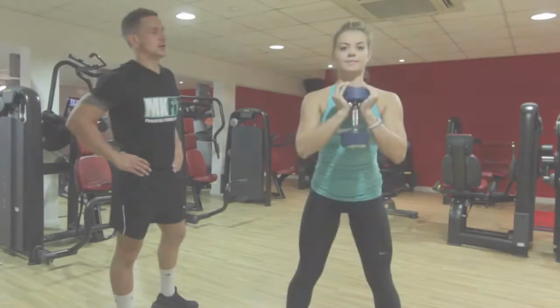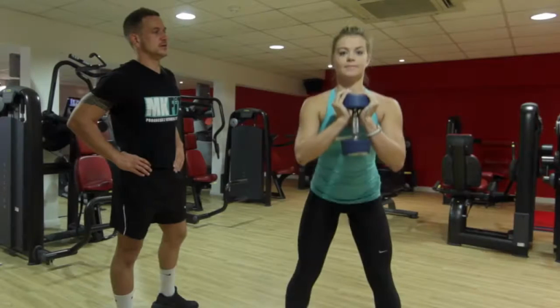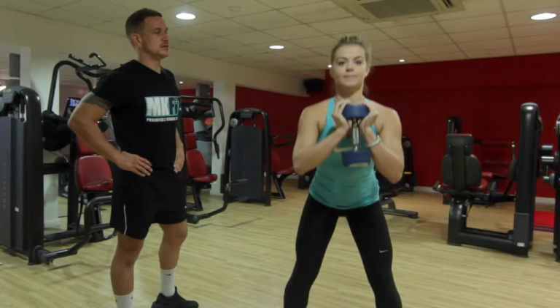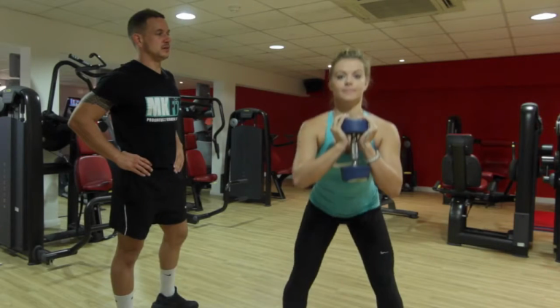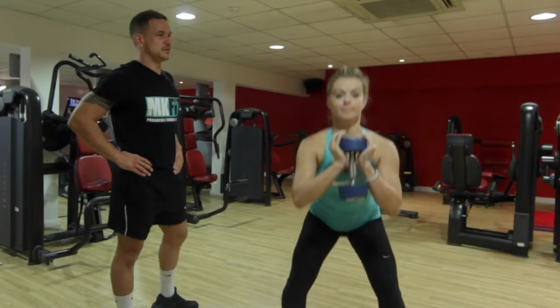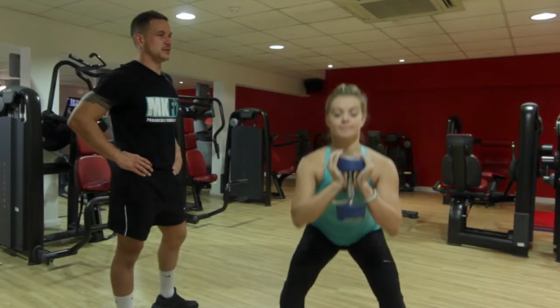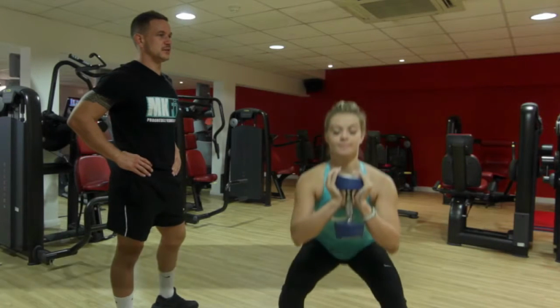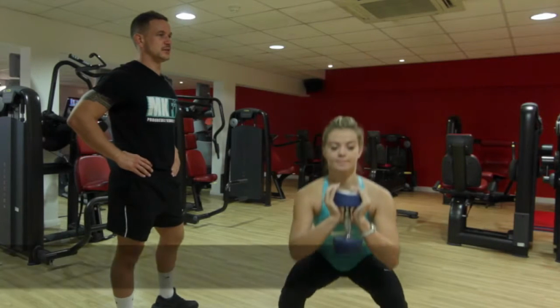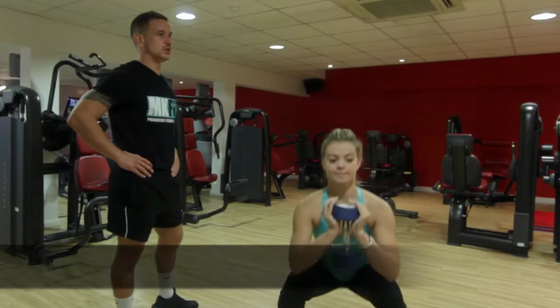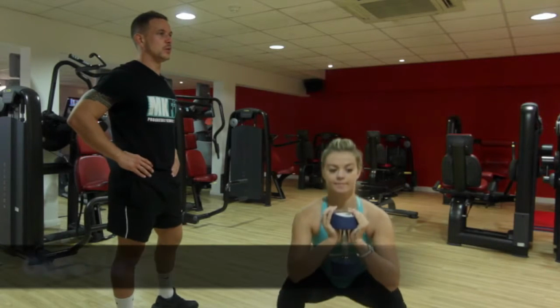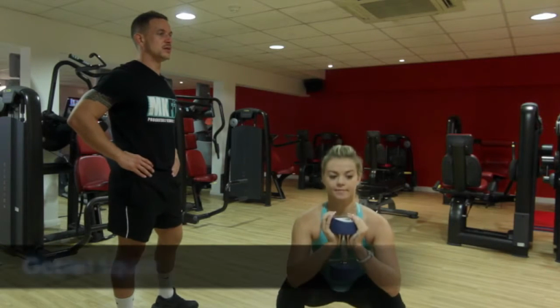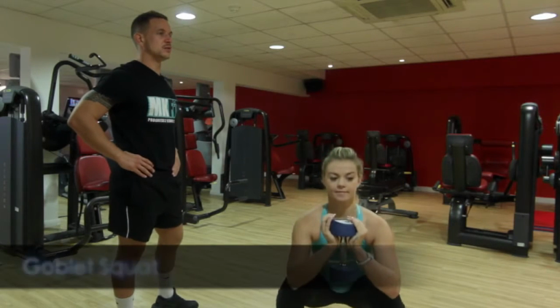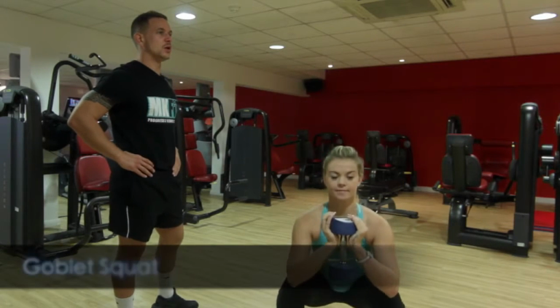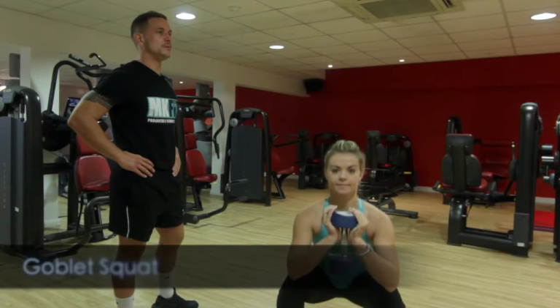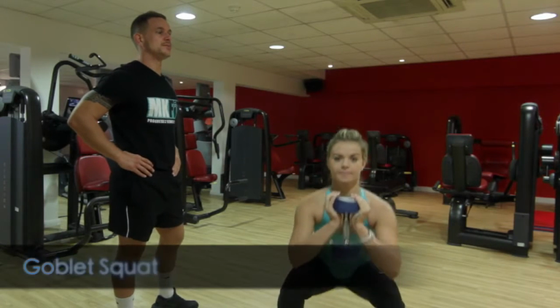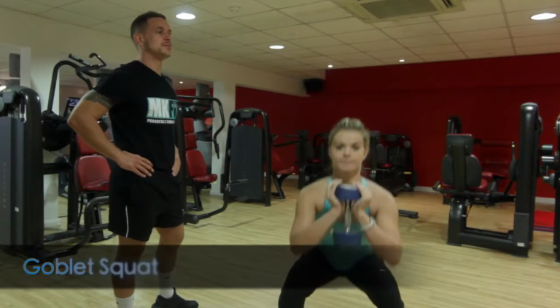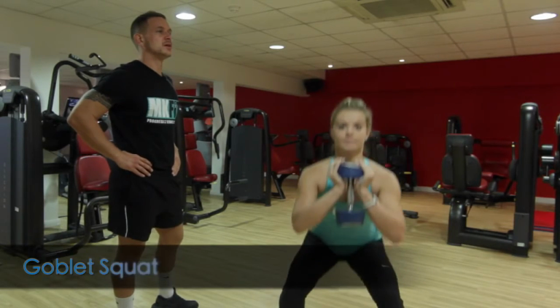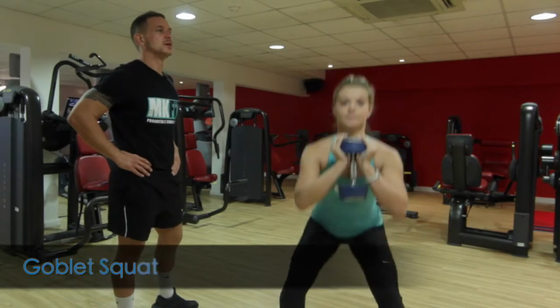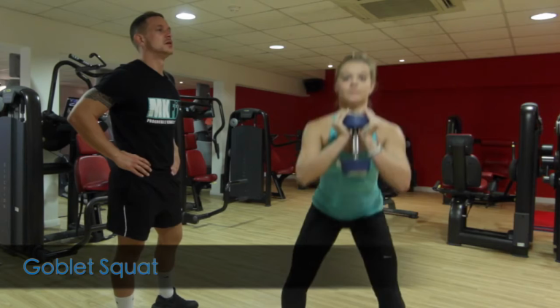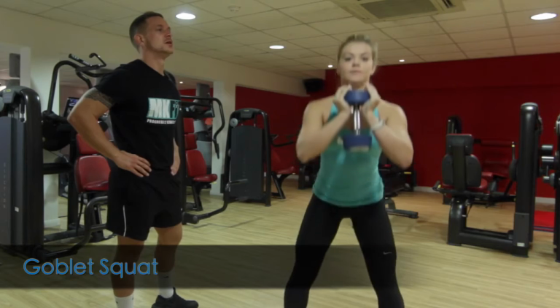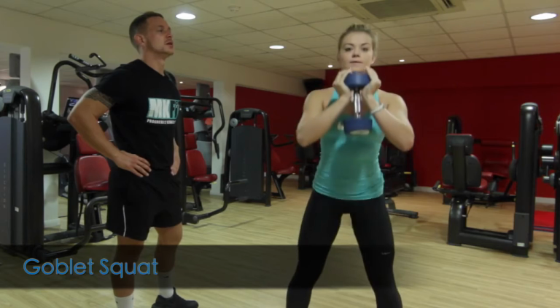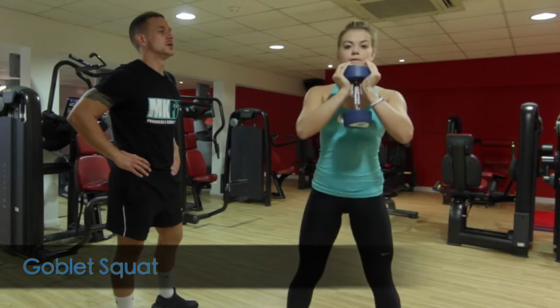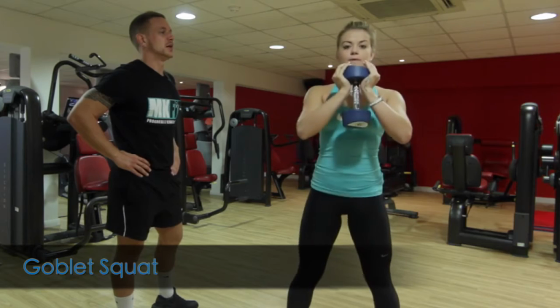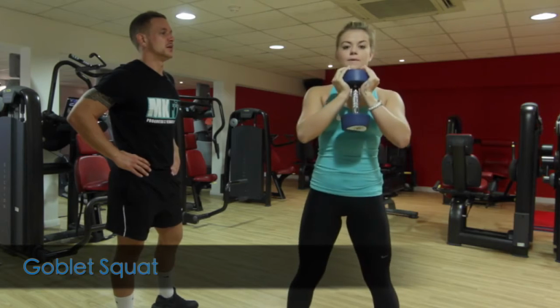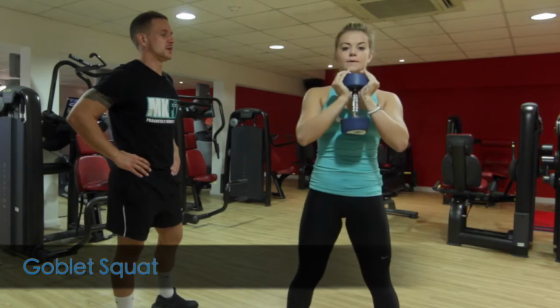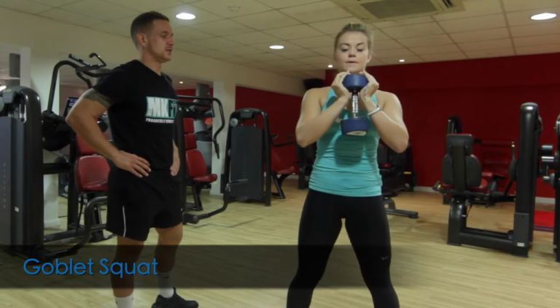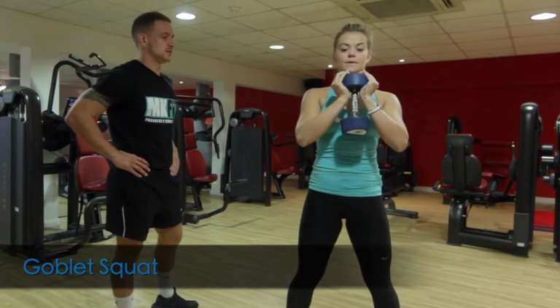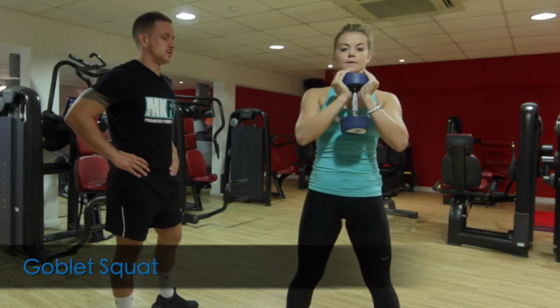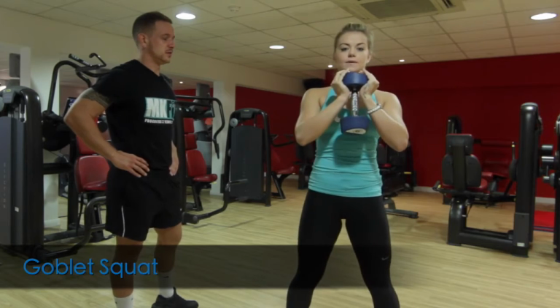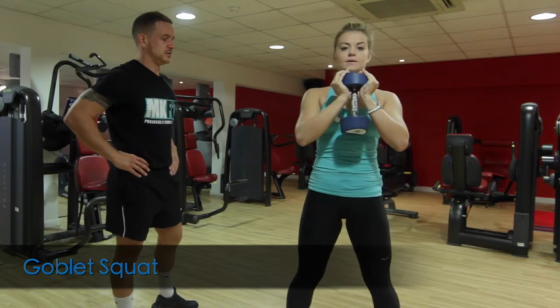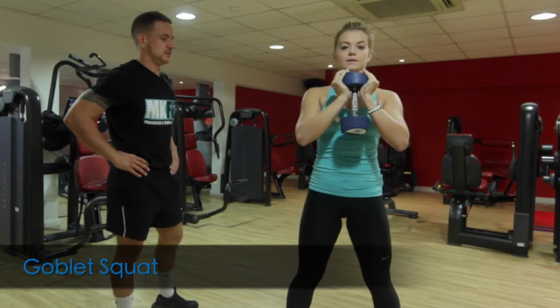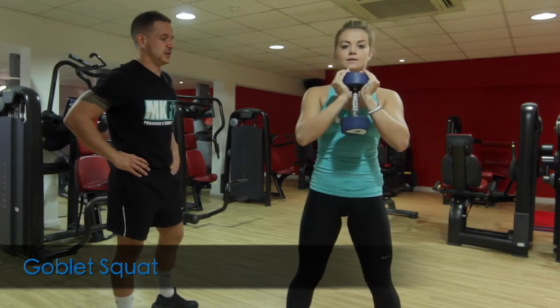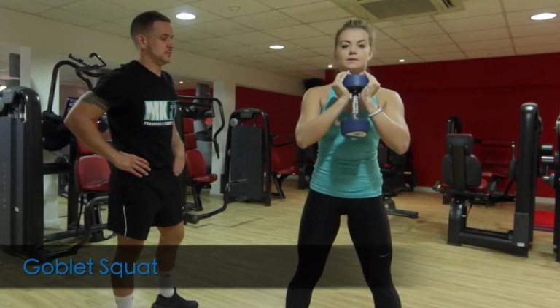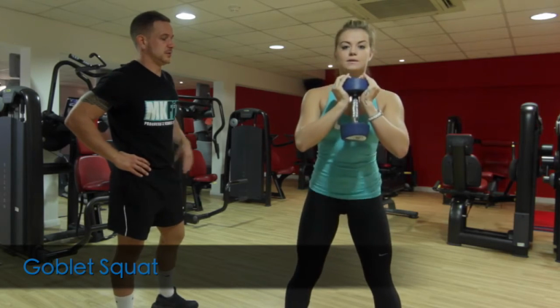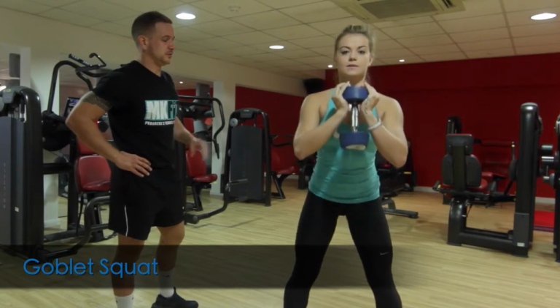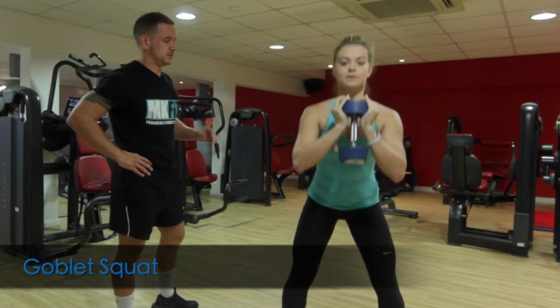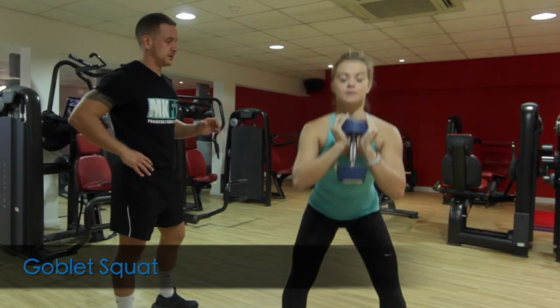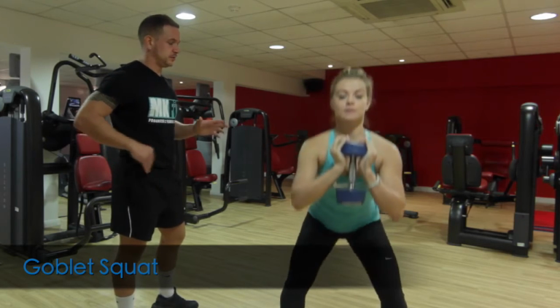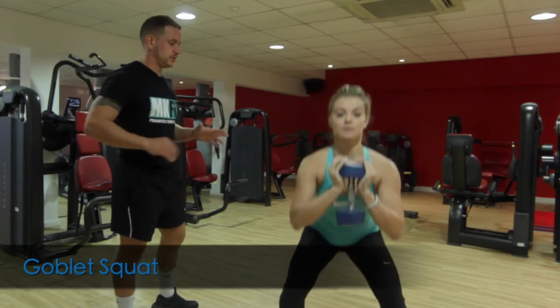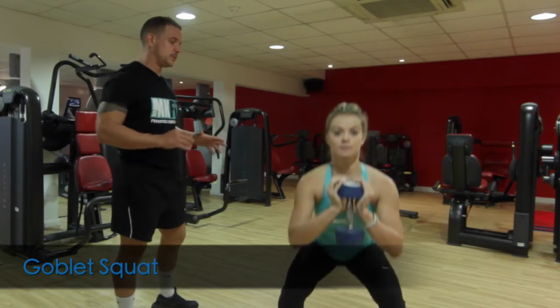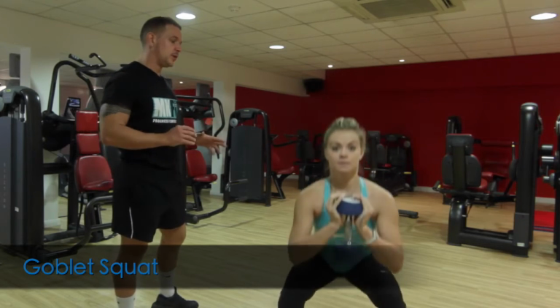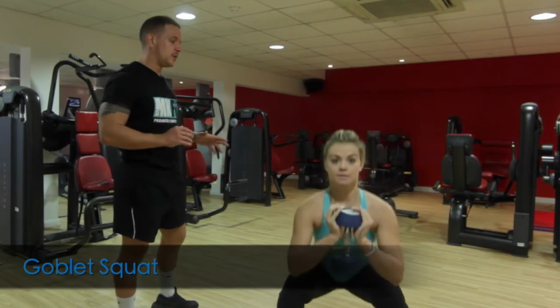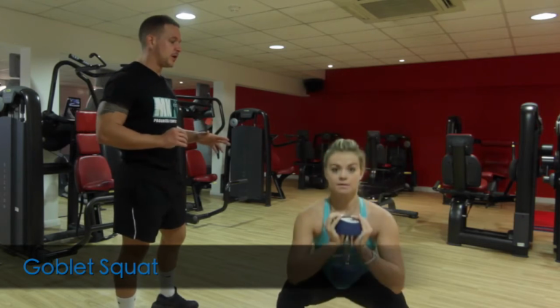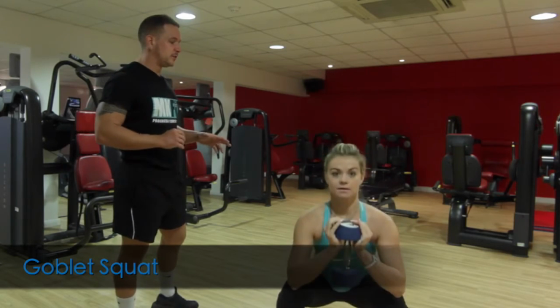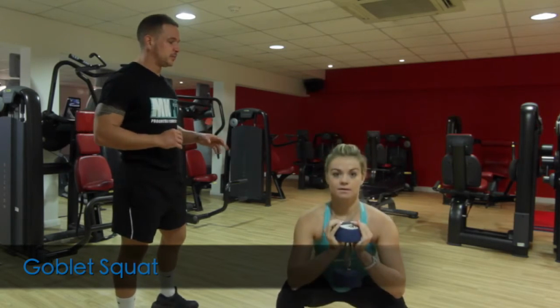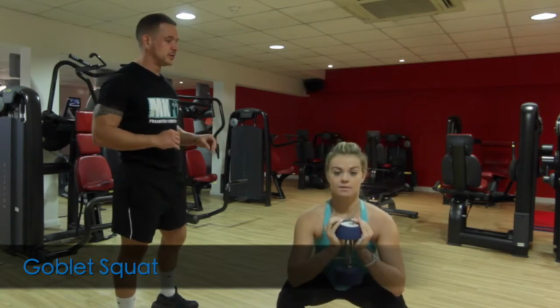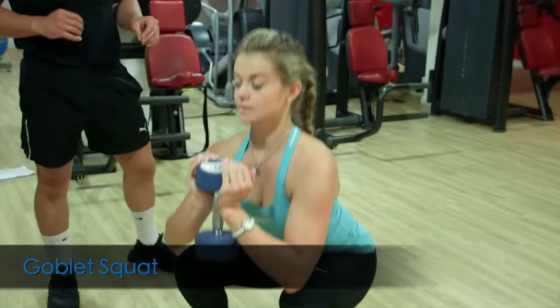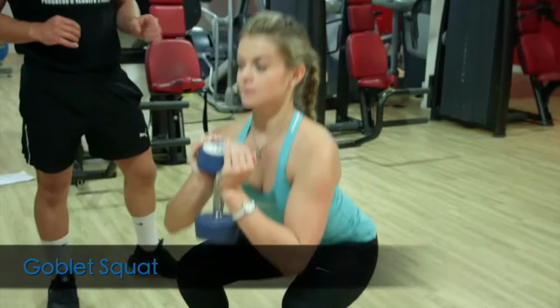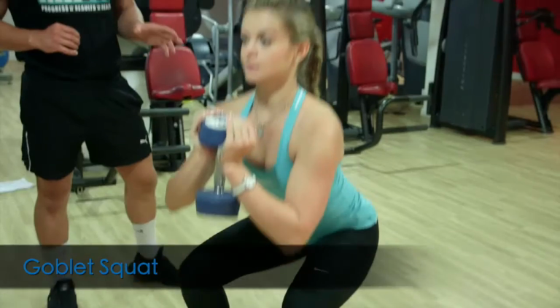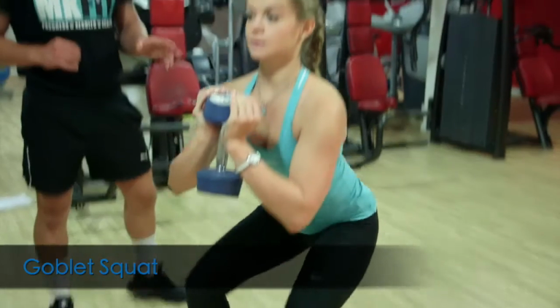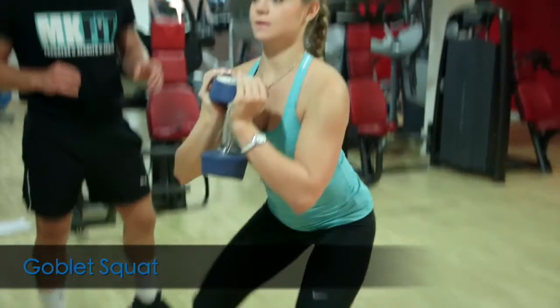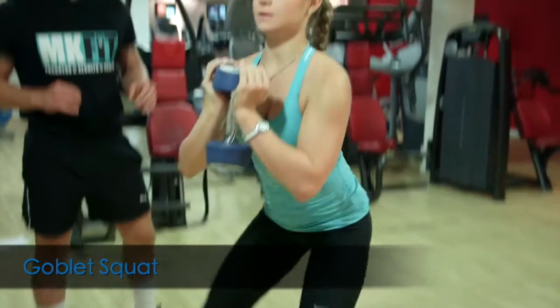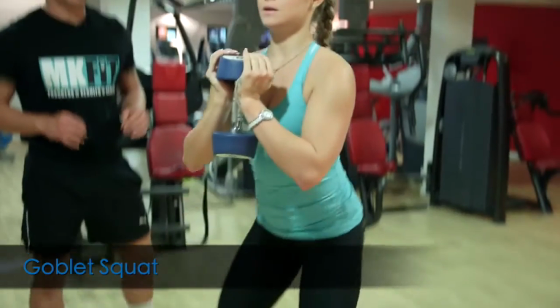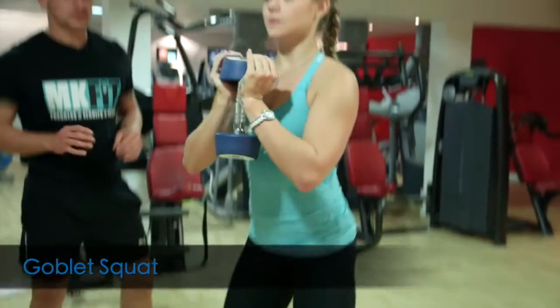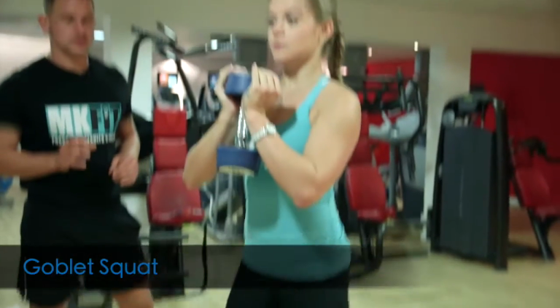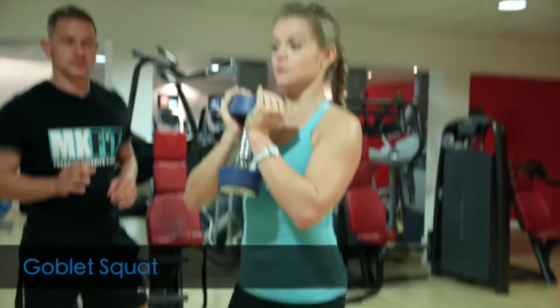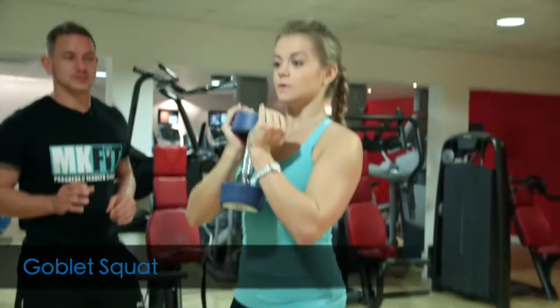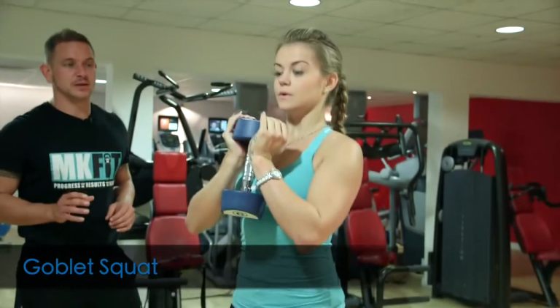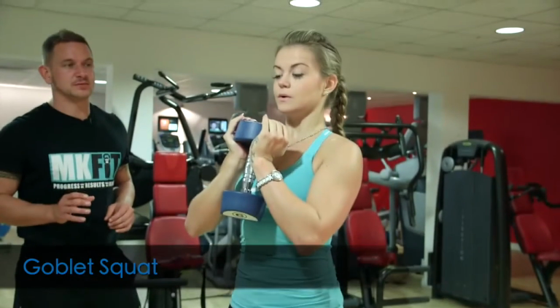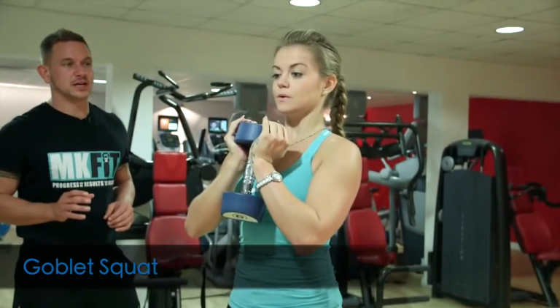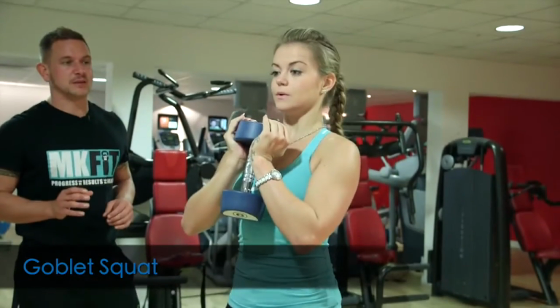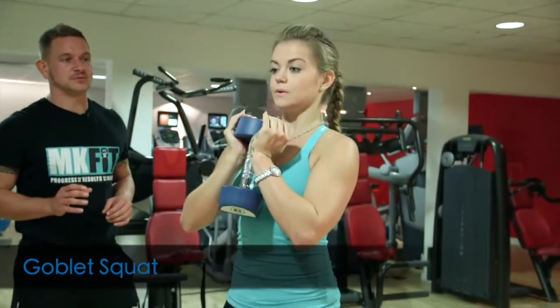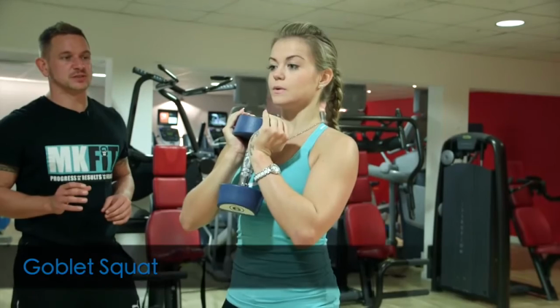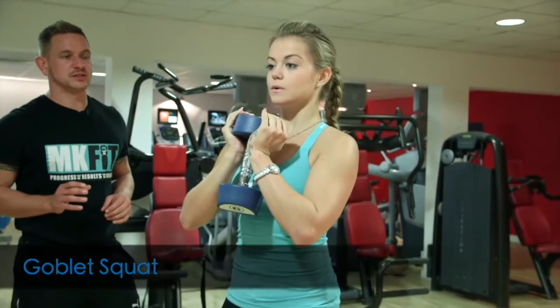Cloudy is demonstrating the goblet squat. Again, like other squats, this is hitting most of the muscles in the bottom half of the body: glutes, quadriceps, and hamstrings.